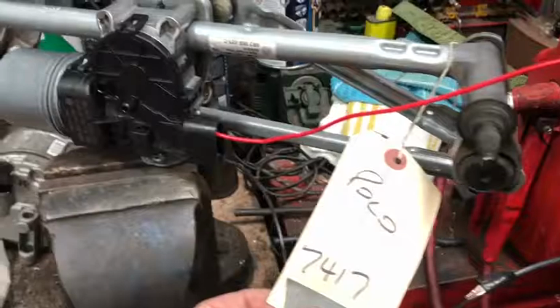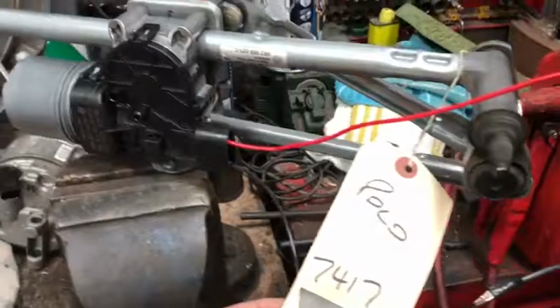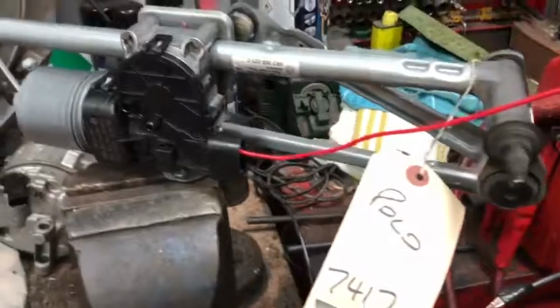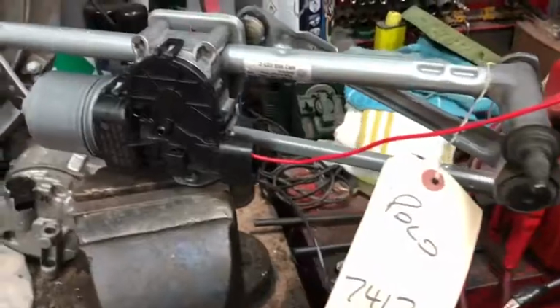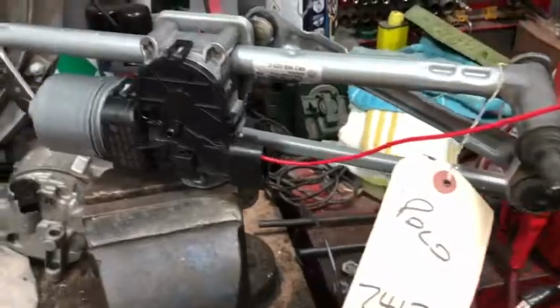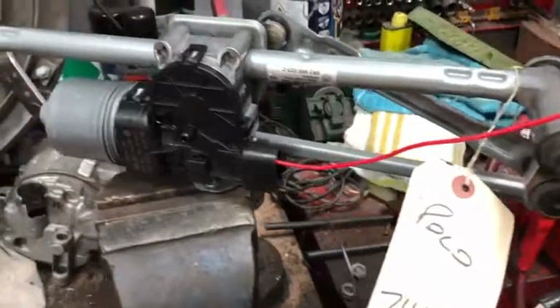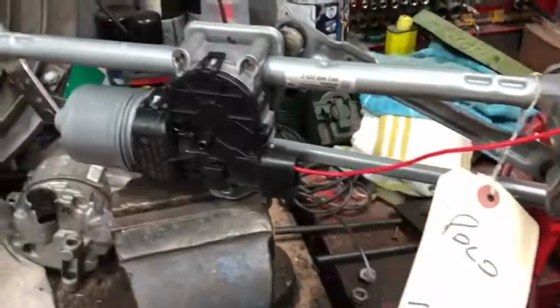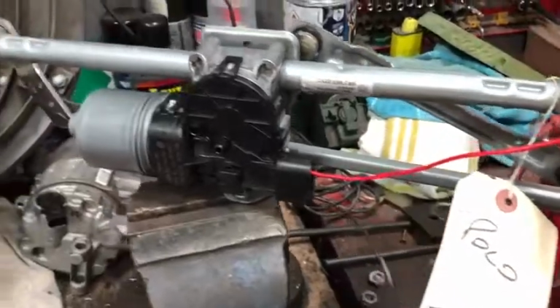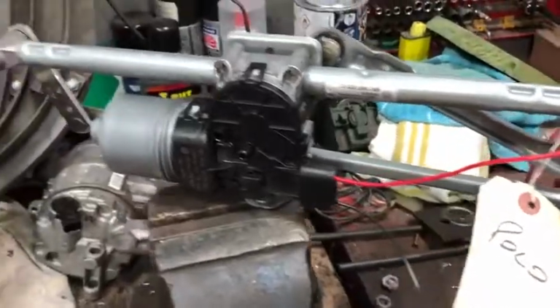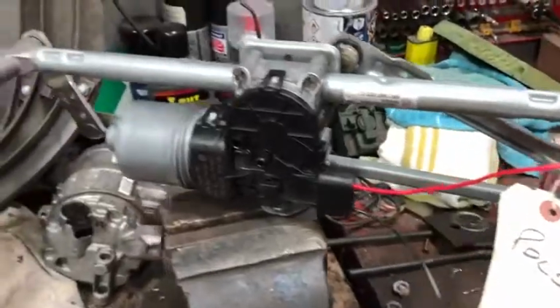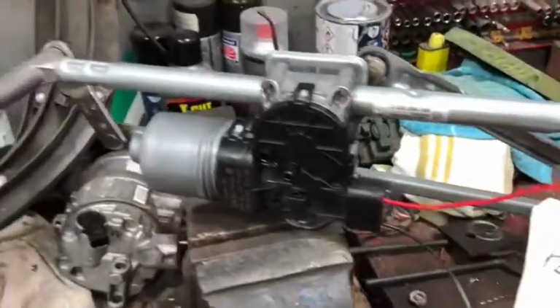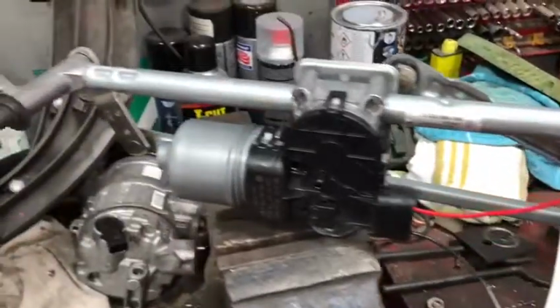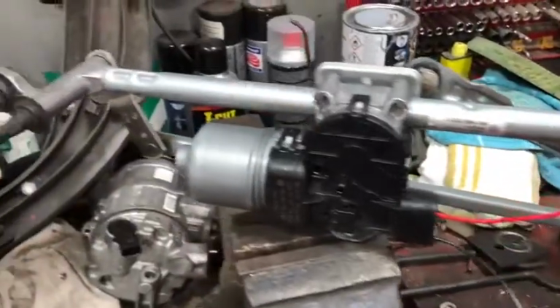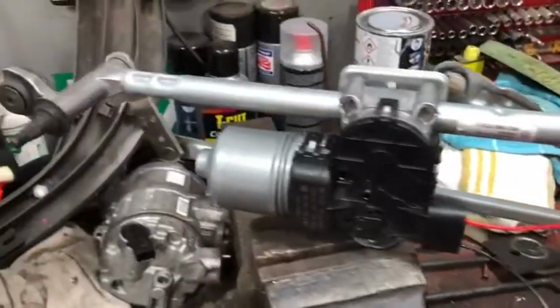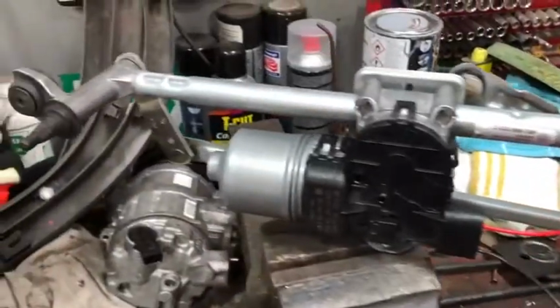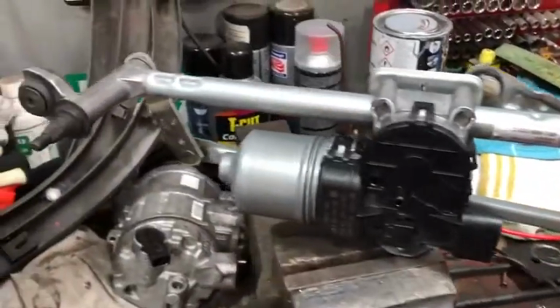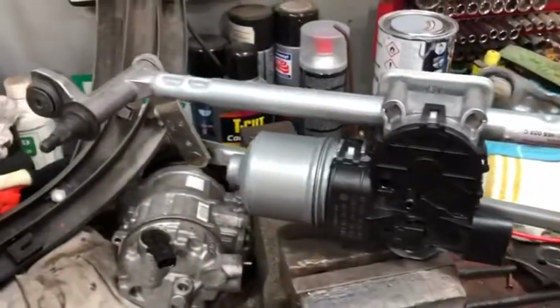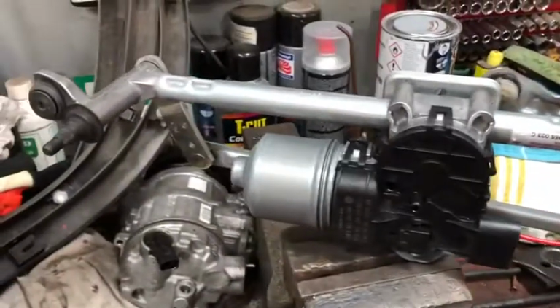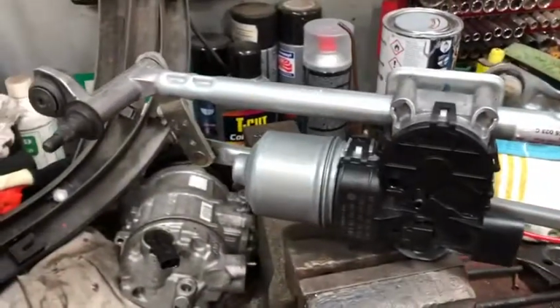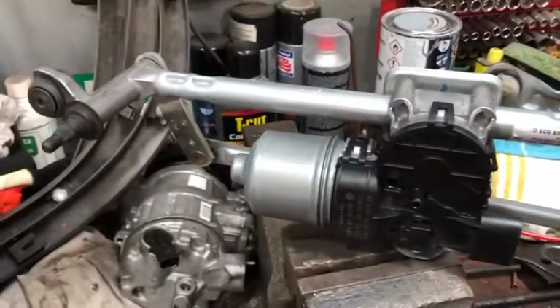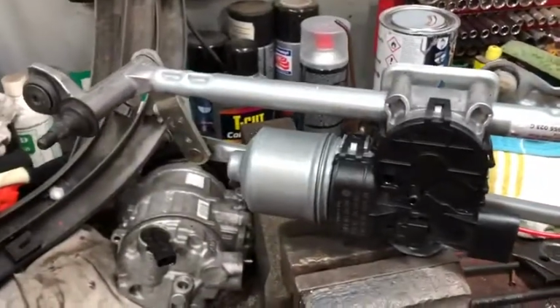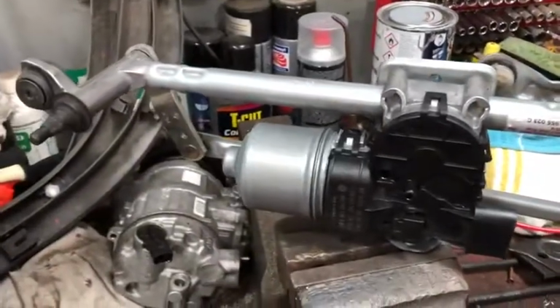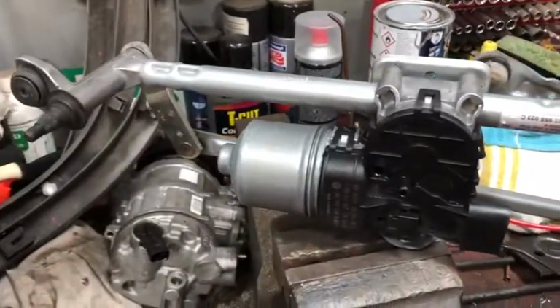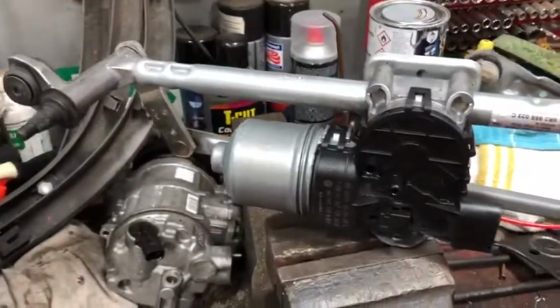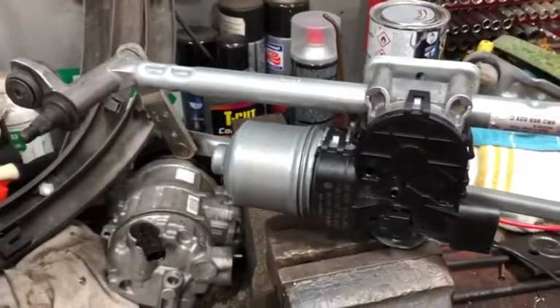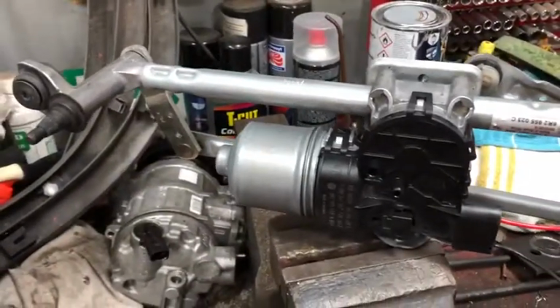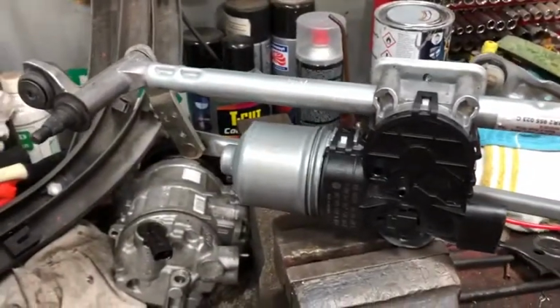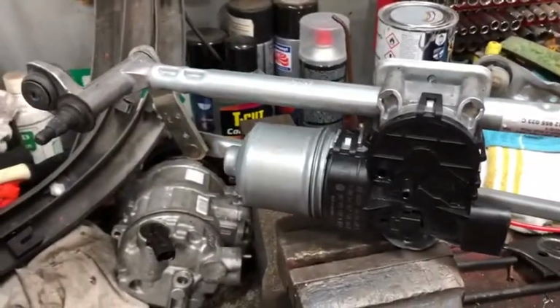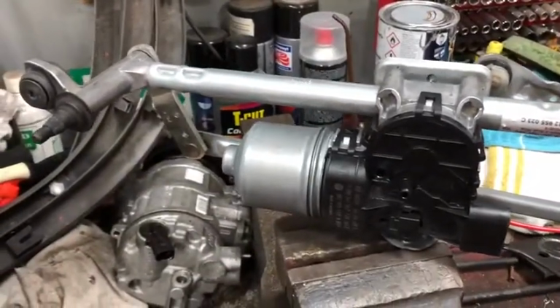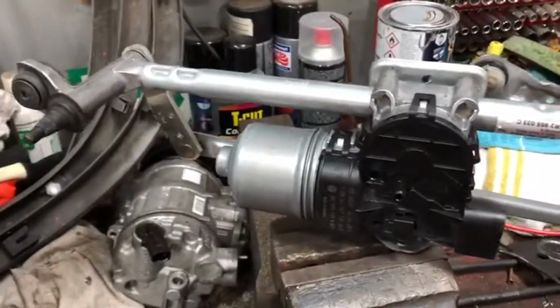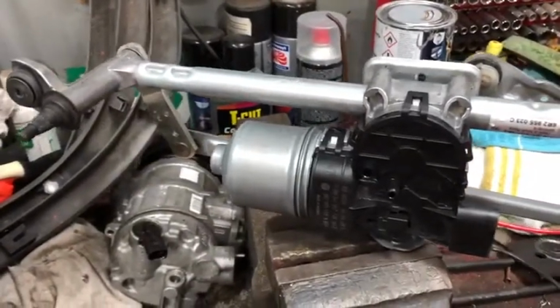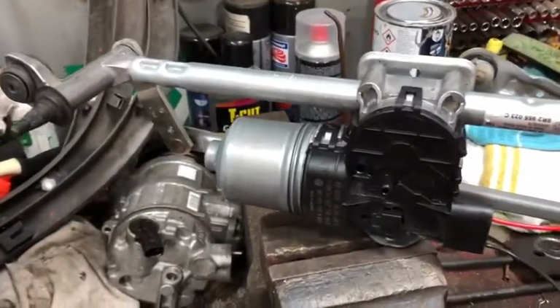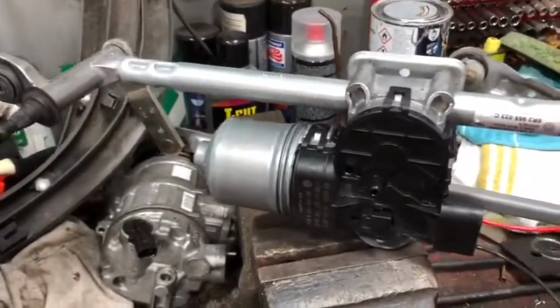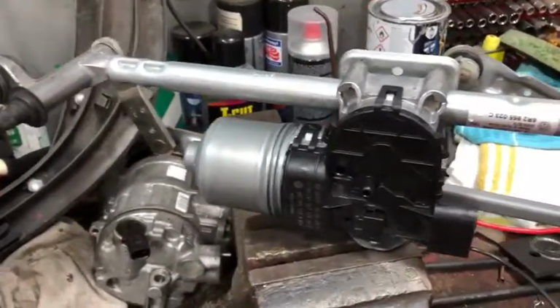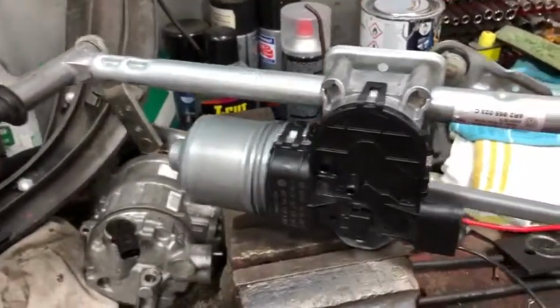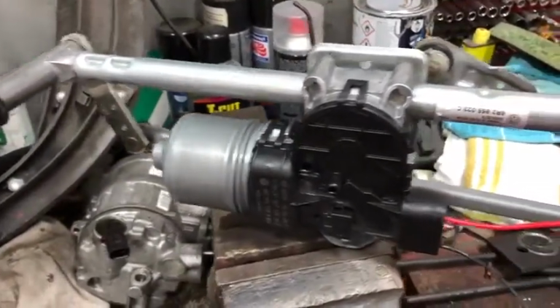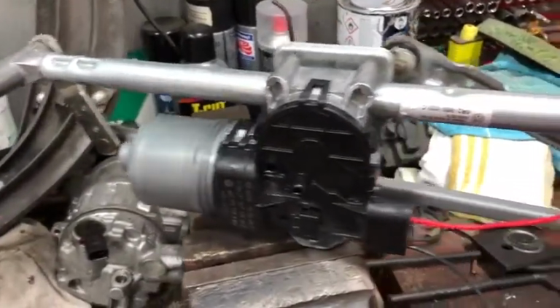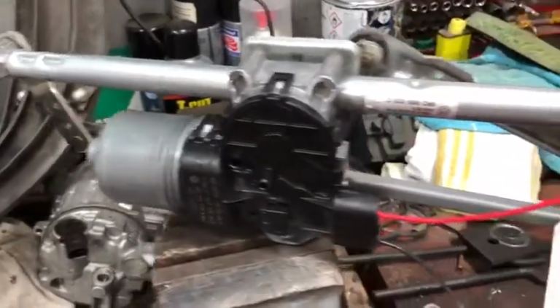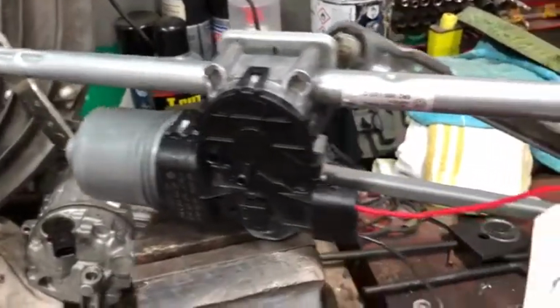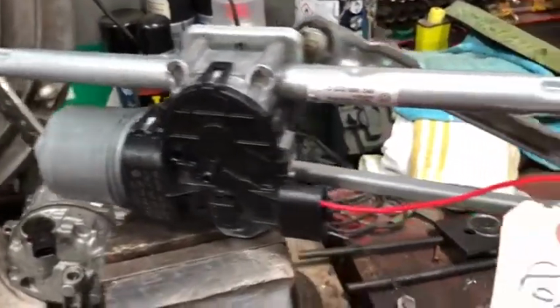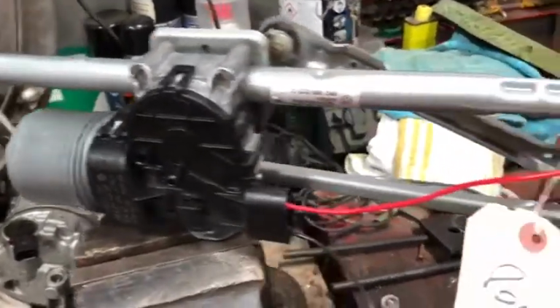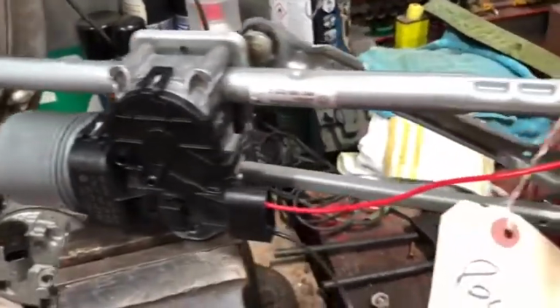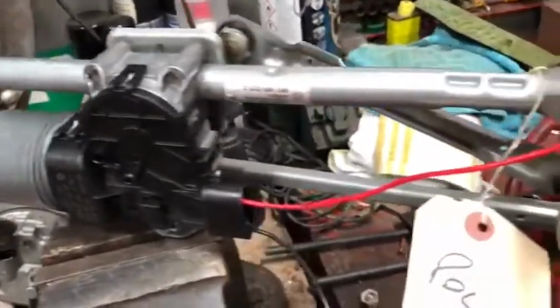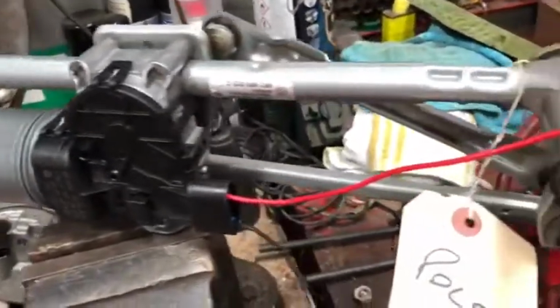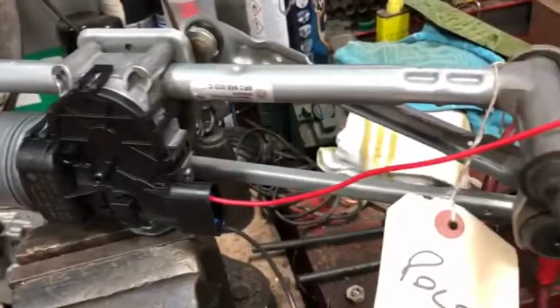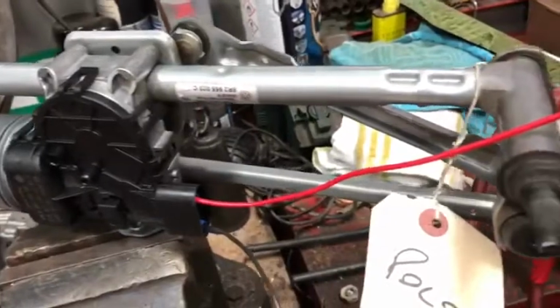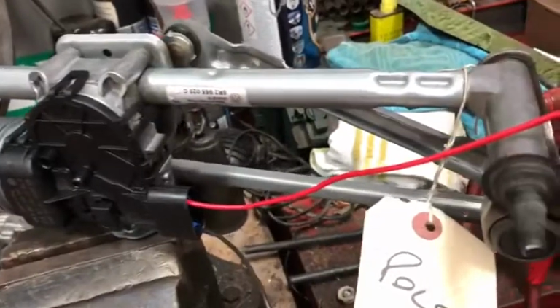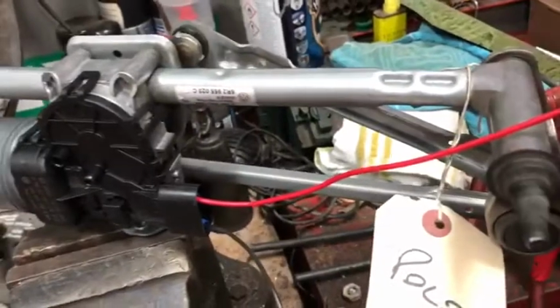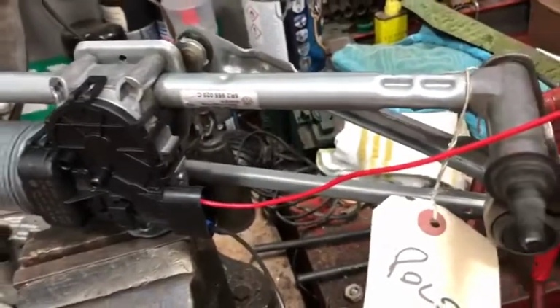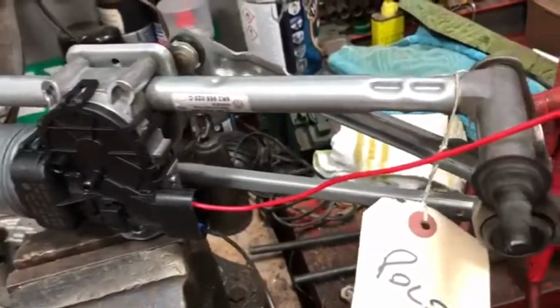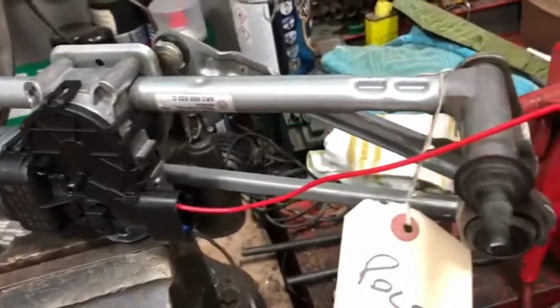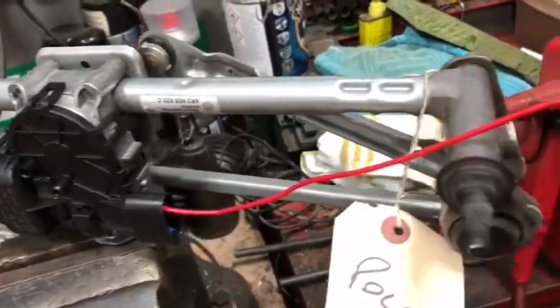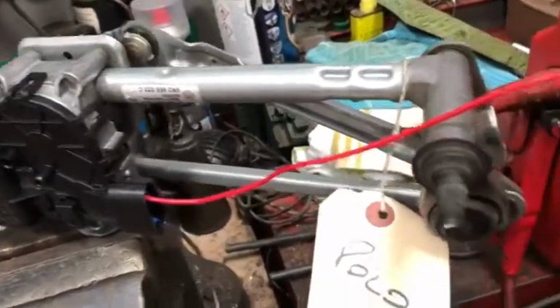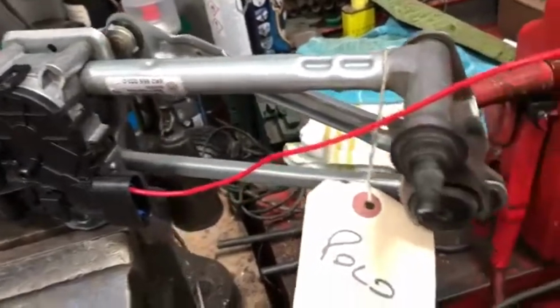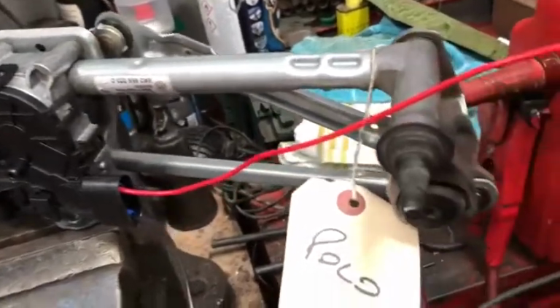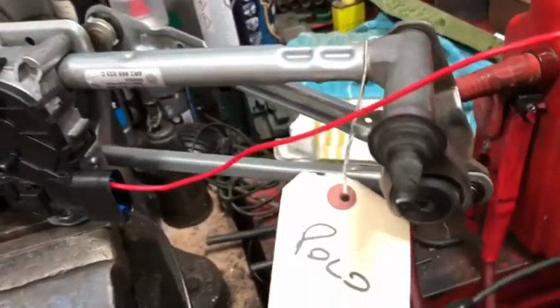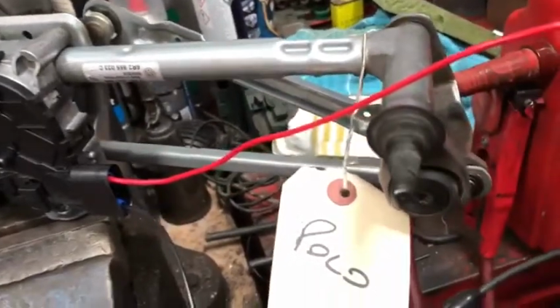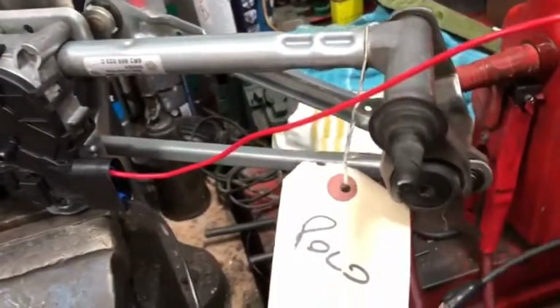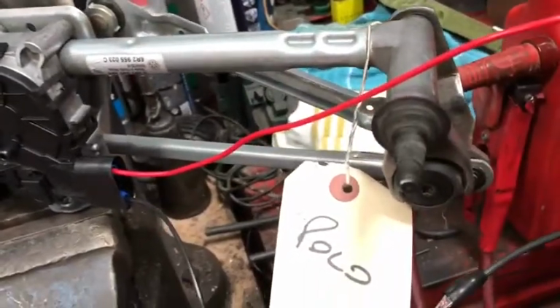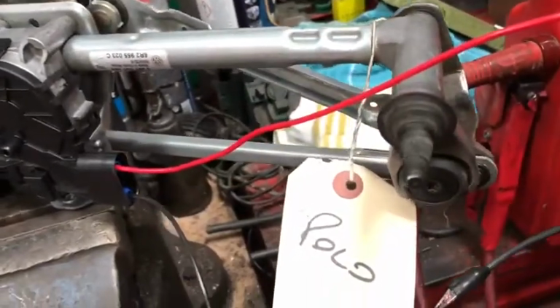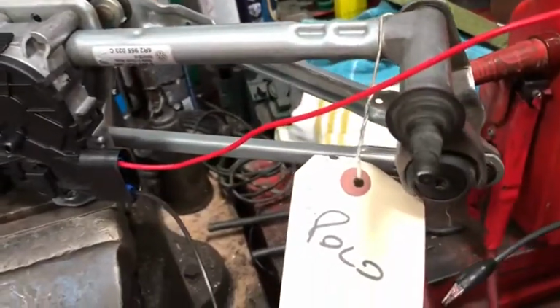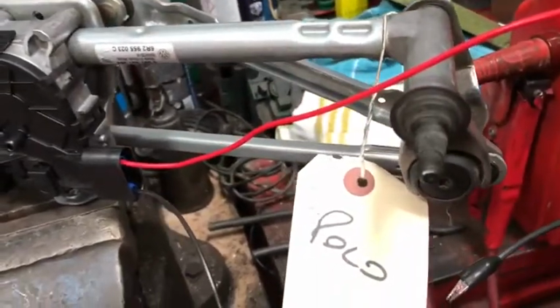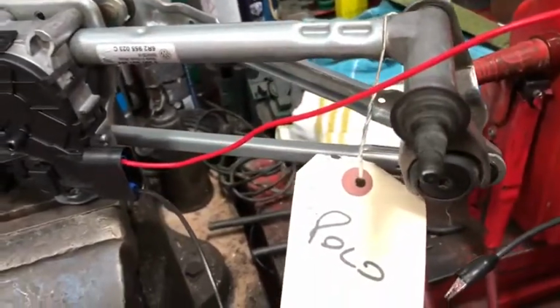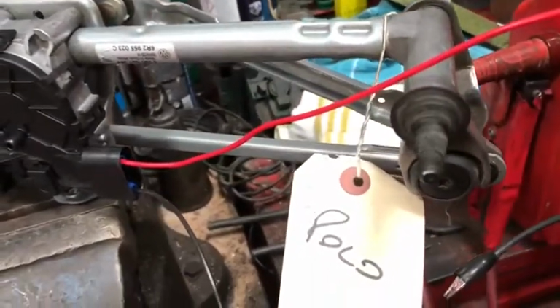This is what you've just sent us back, this Polo front wiper motor. I'm just going to put some power to it now and you can see that it does actually work.